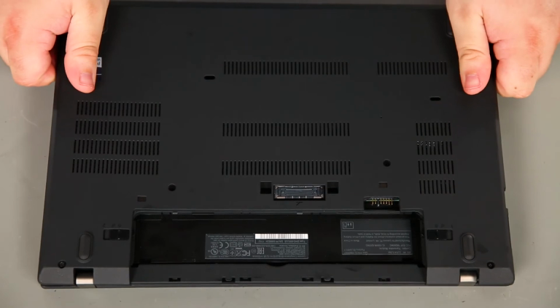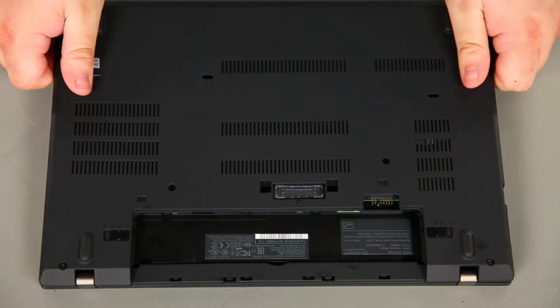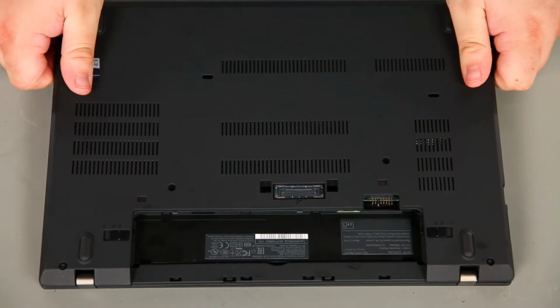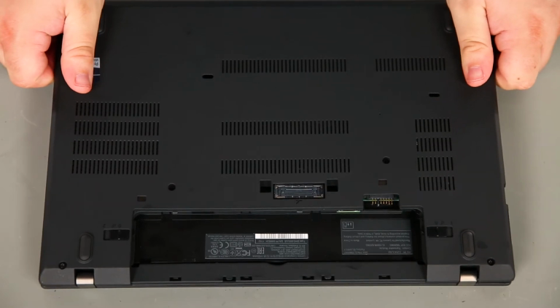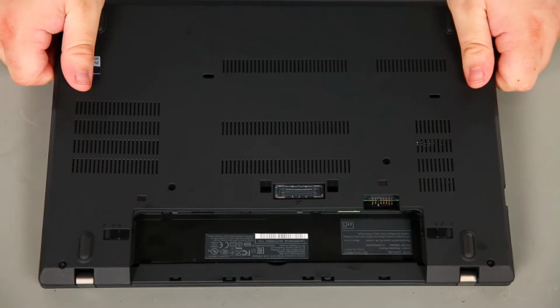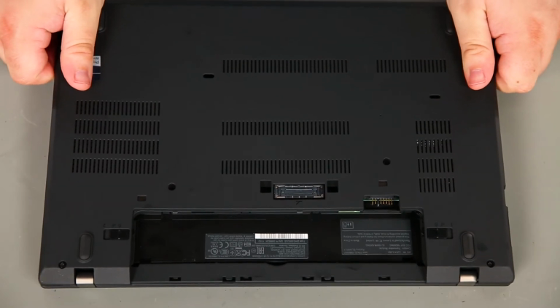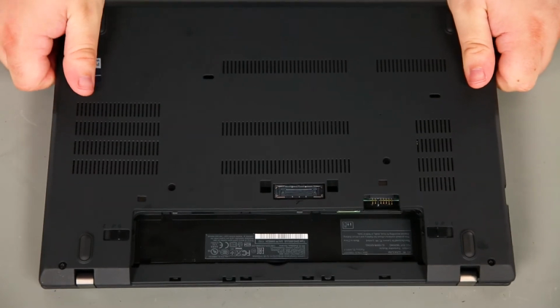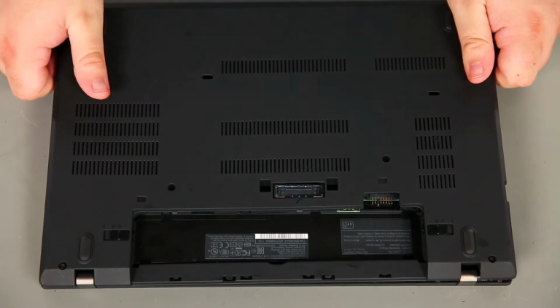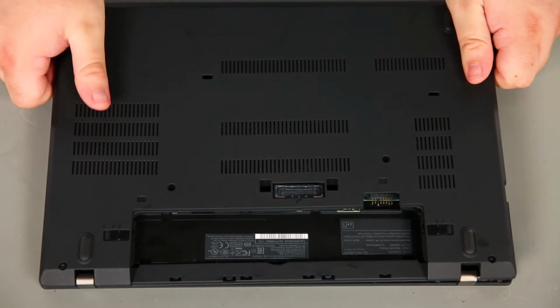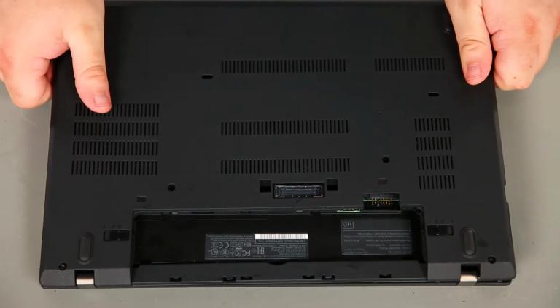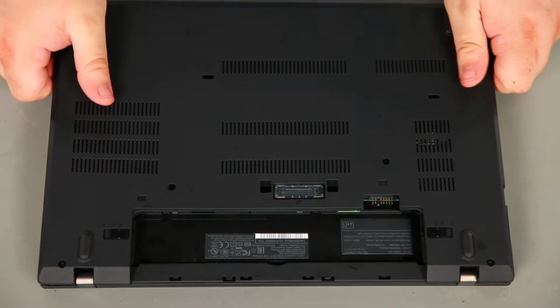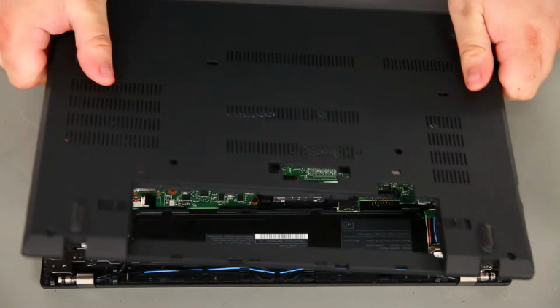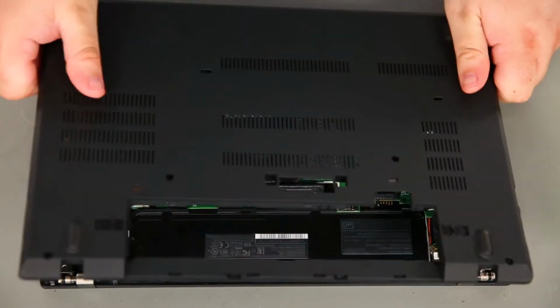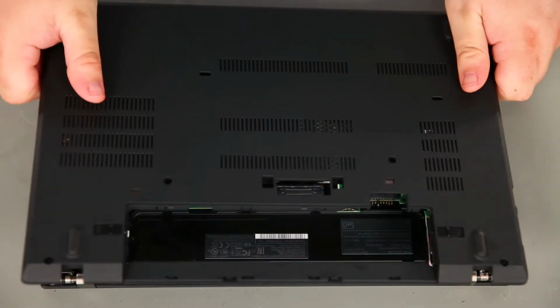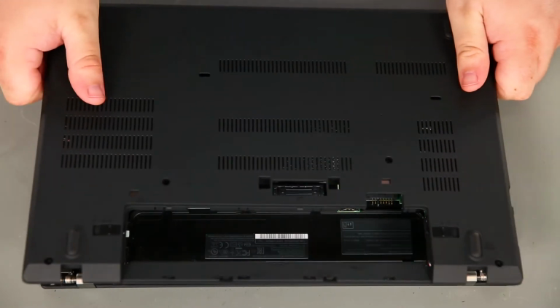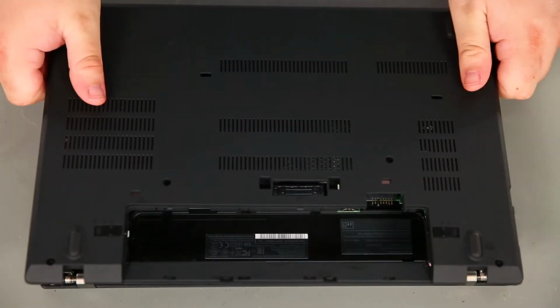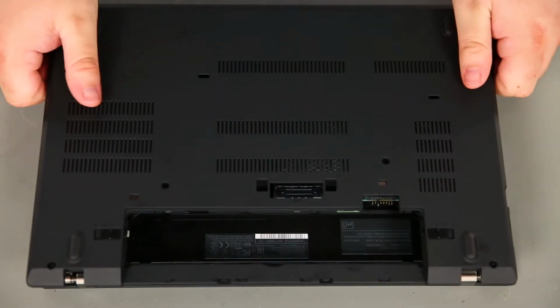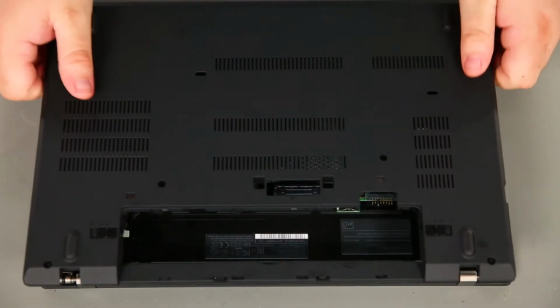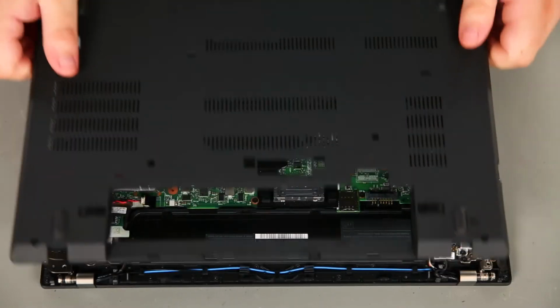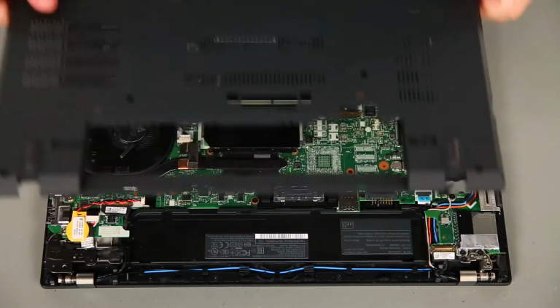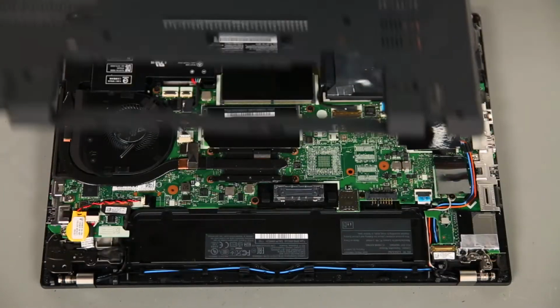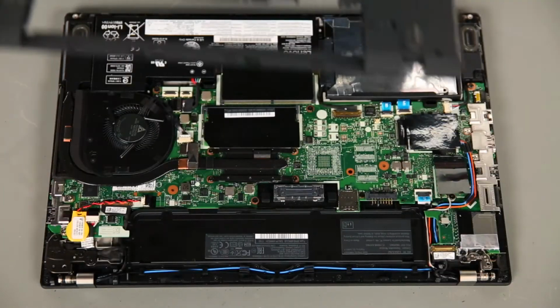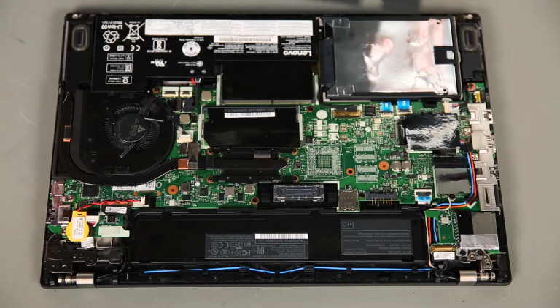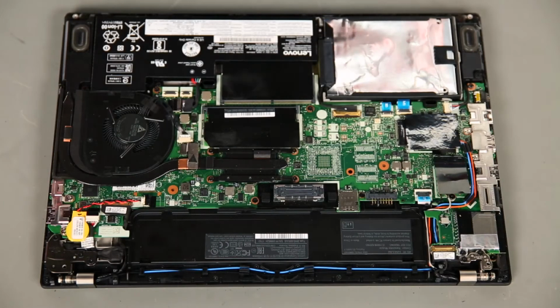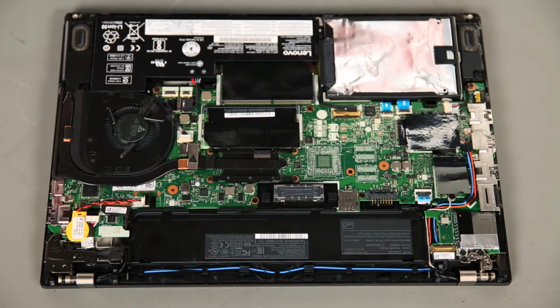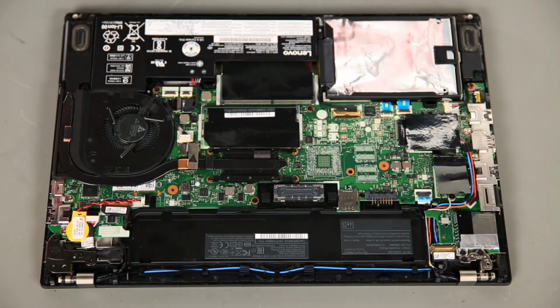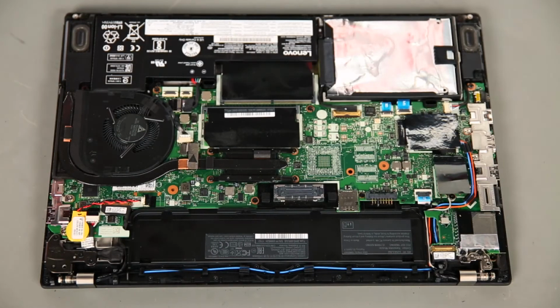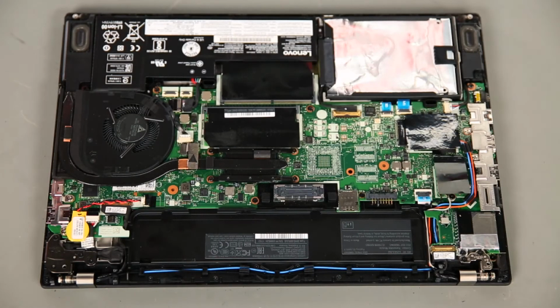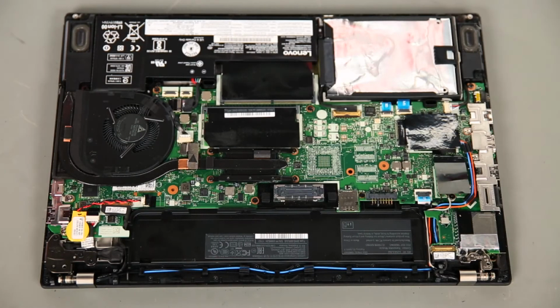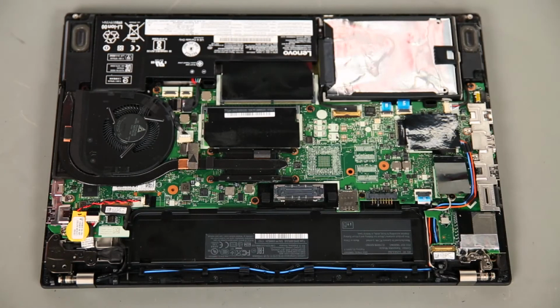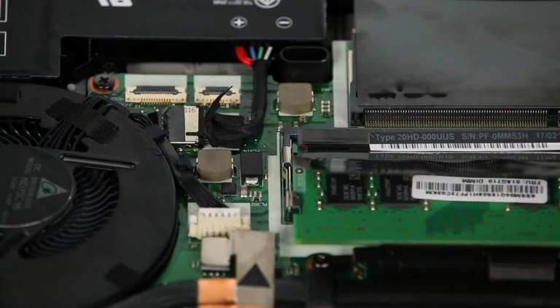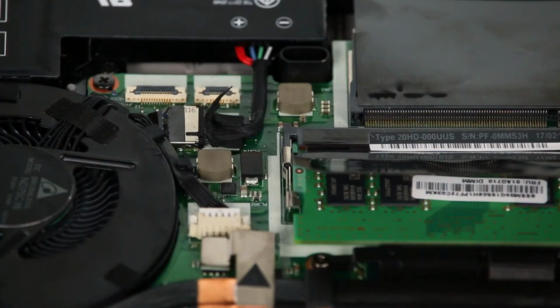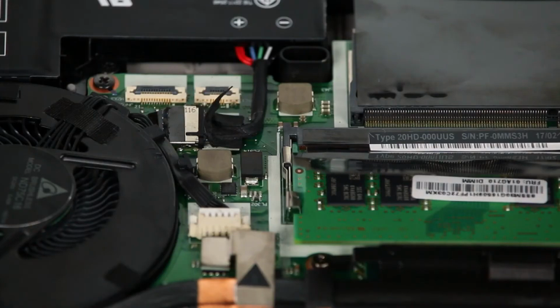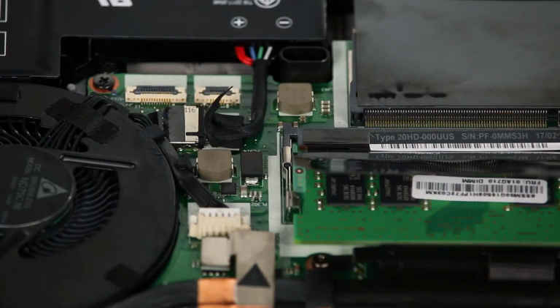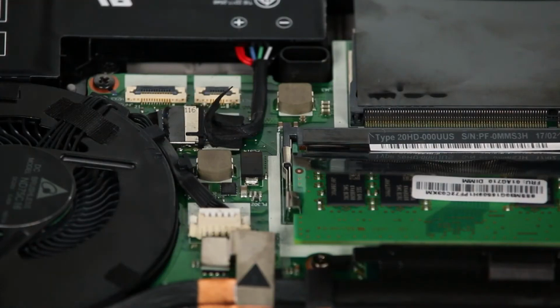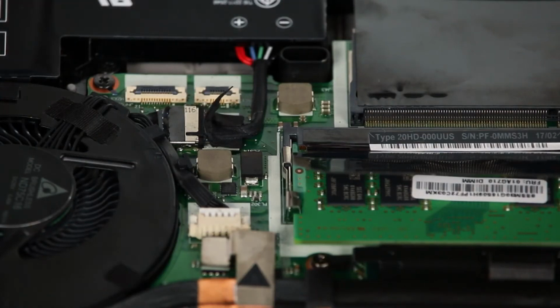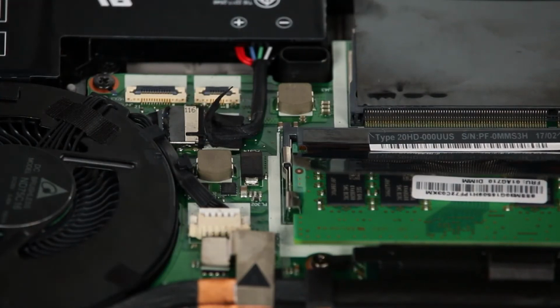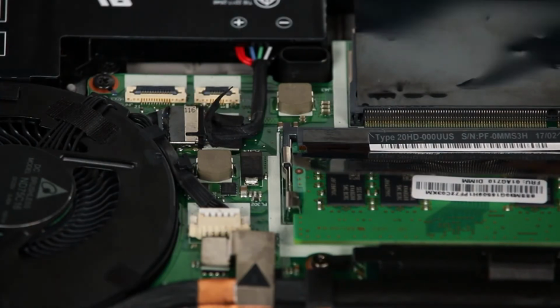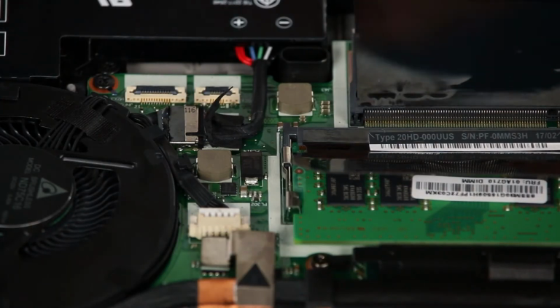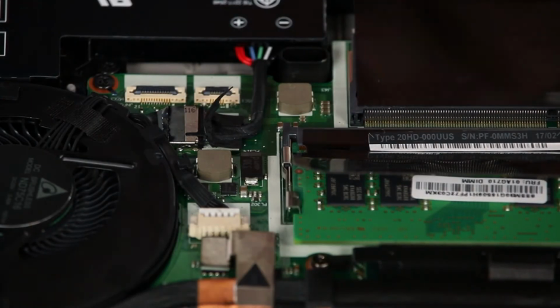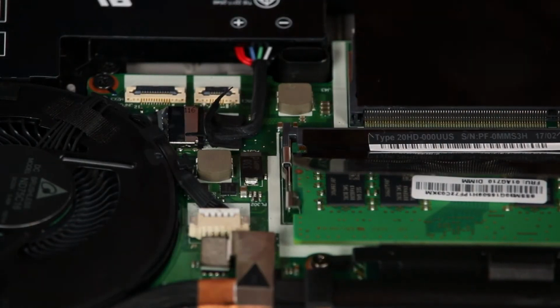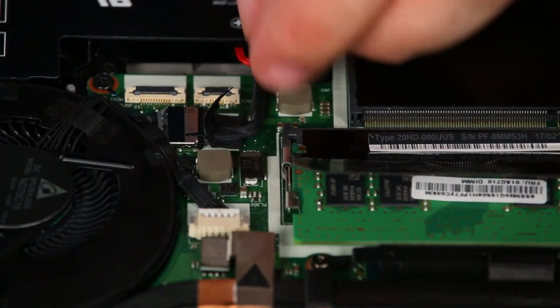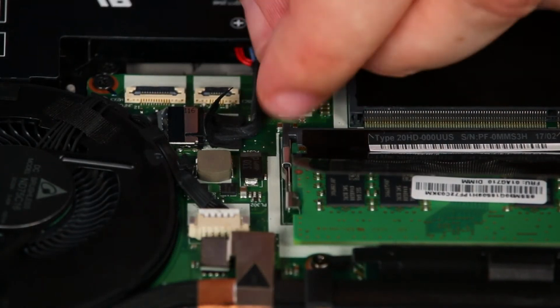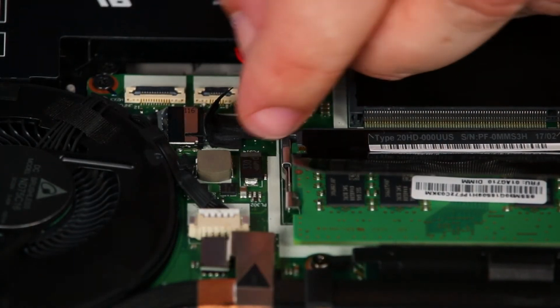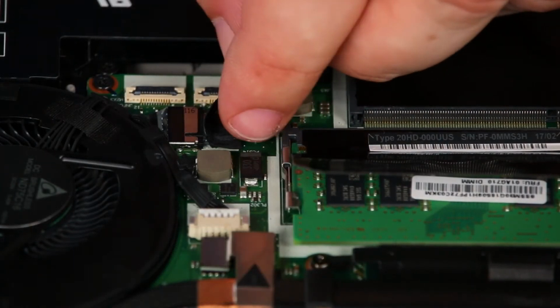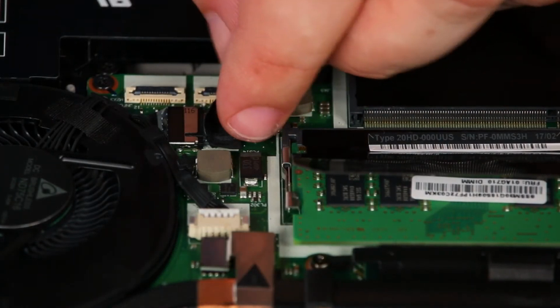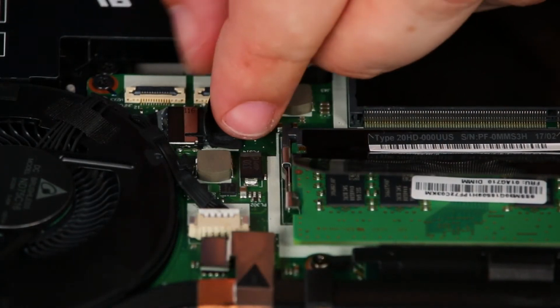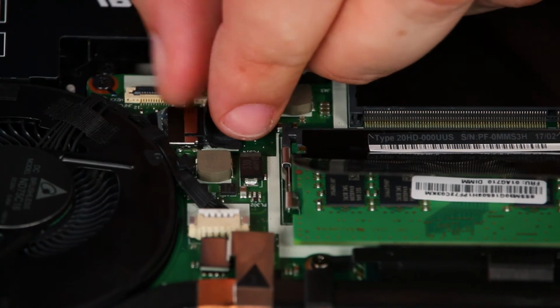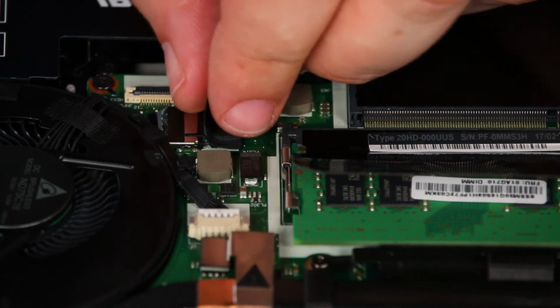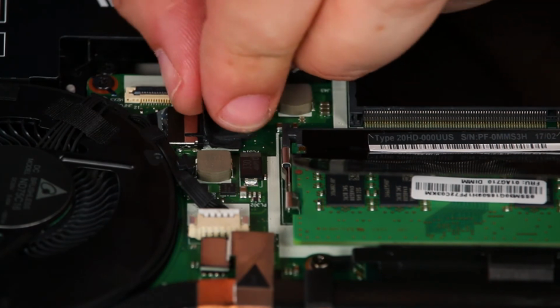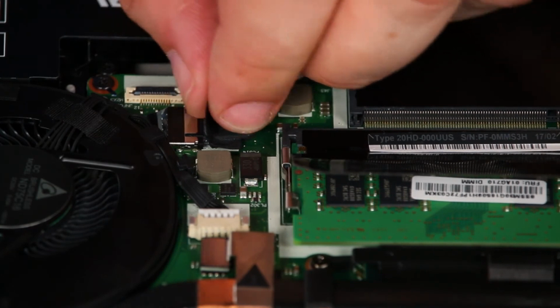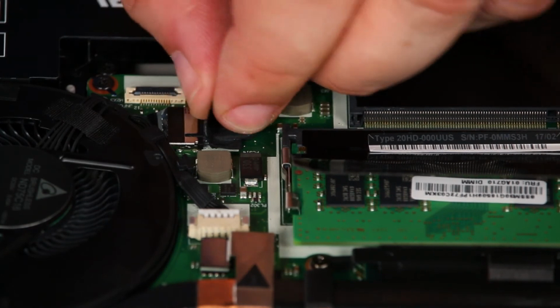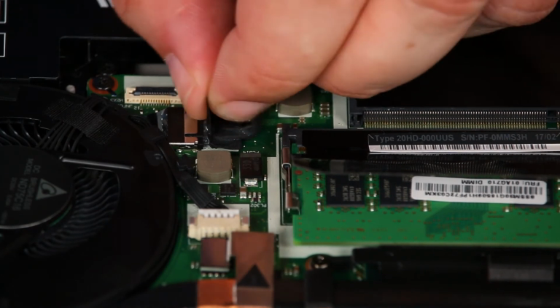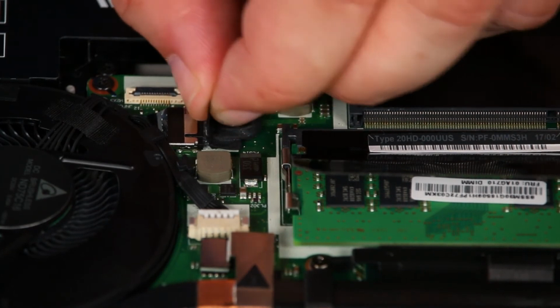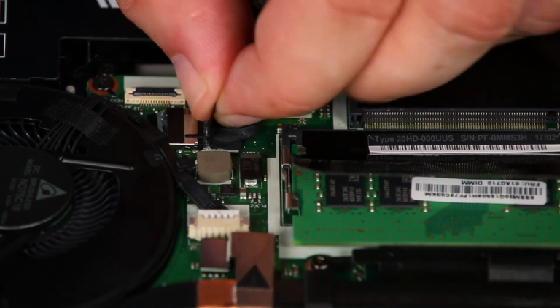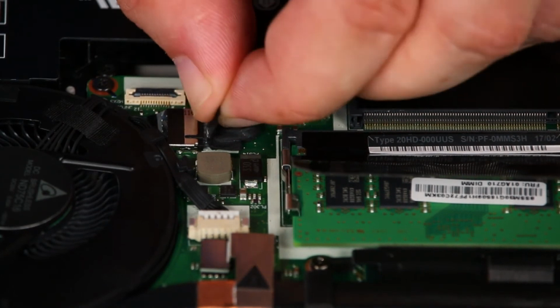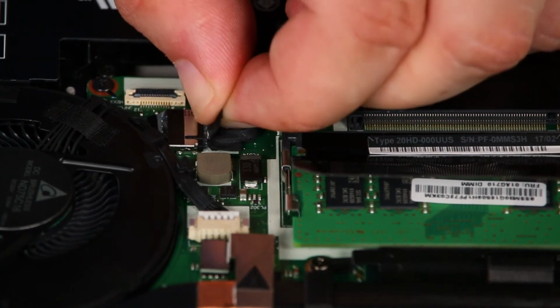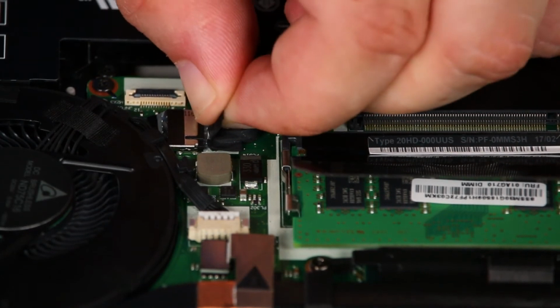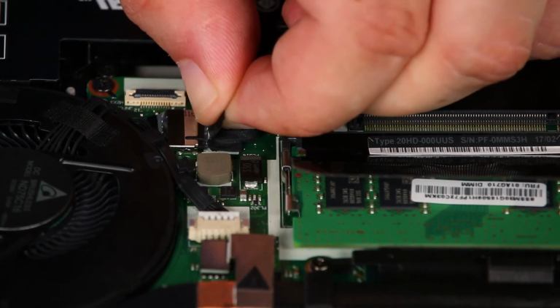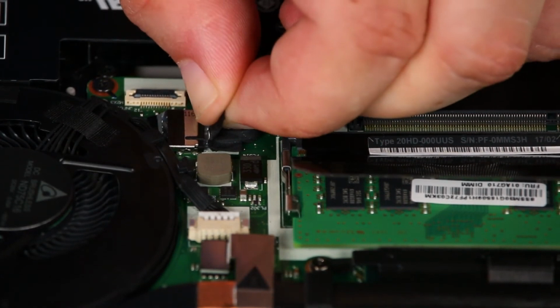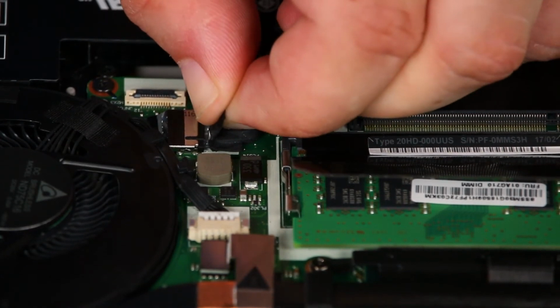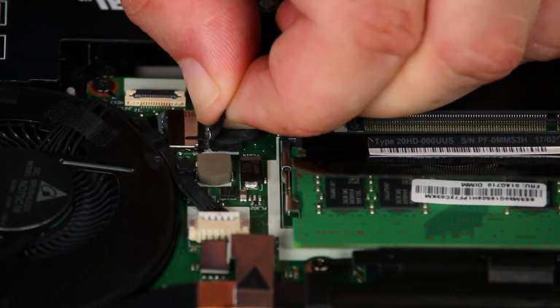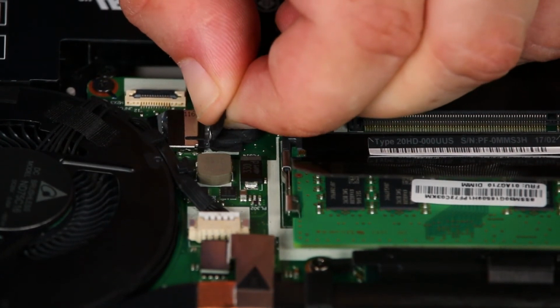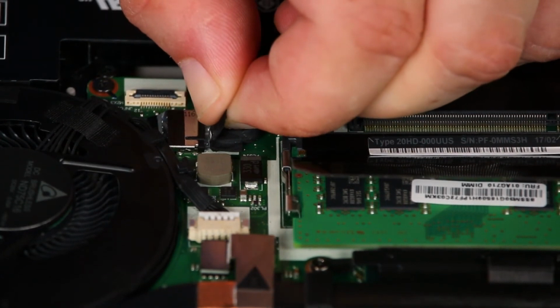Then remove the cover from the system. Then we're going to disconnect the internal battery cable from the system board.